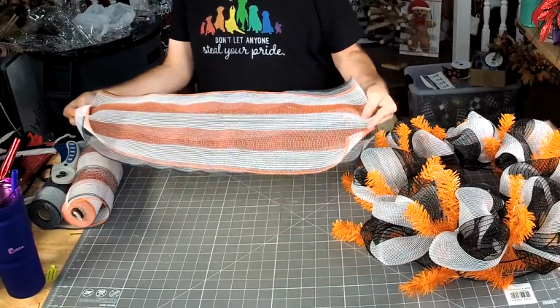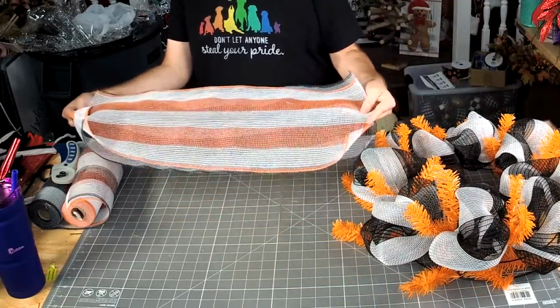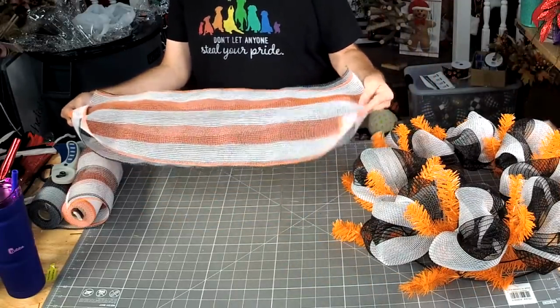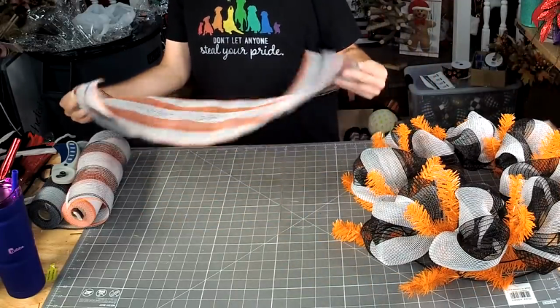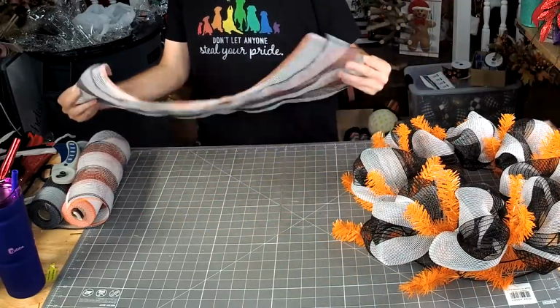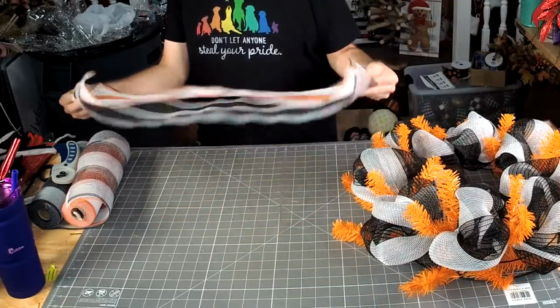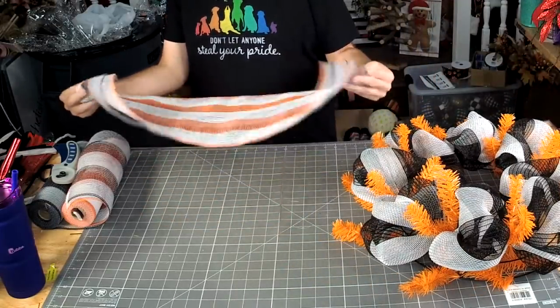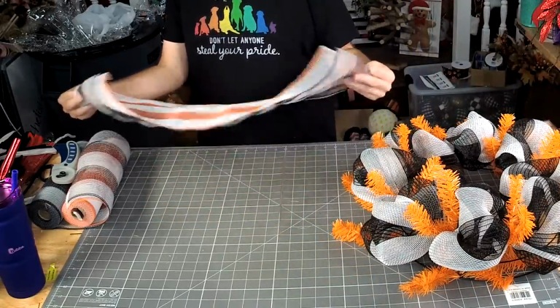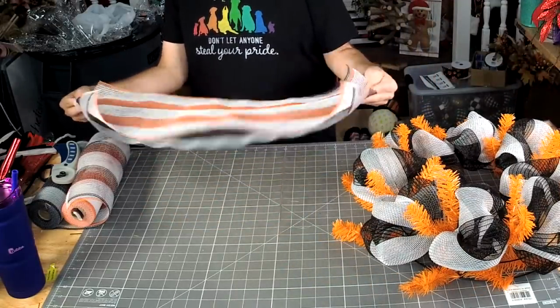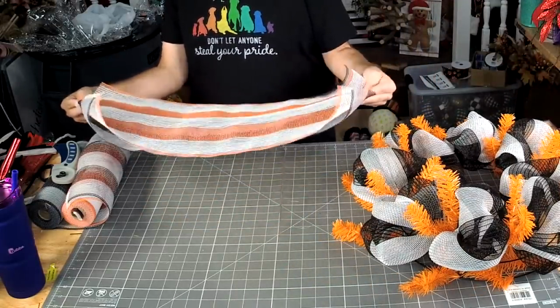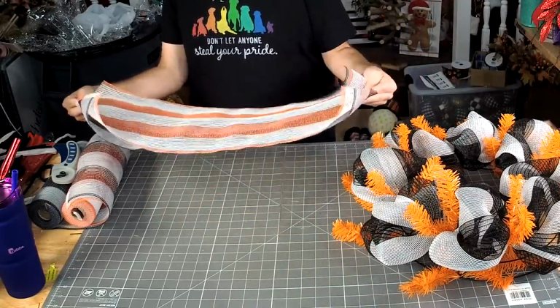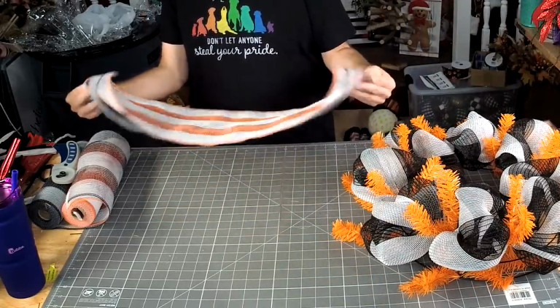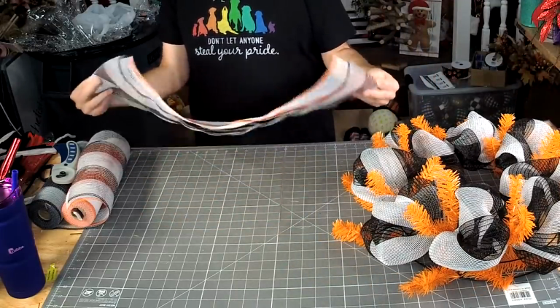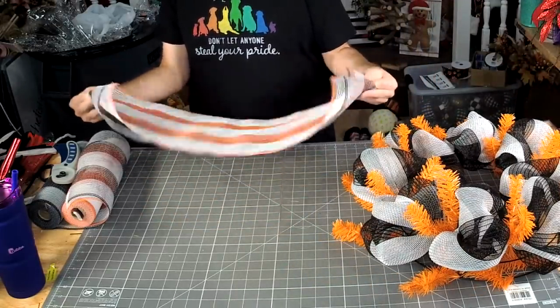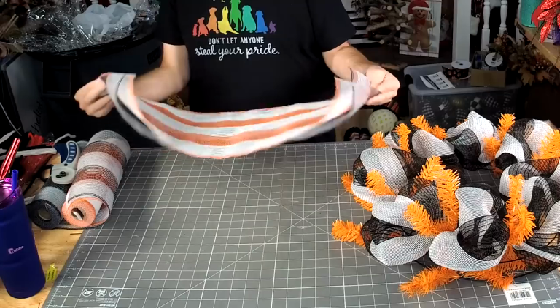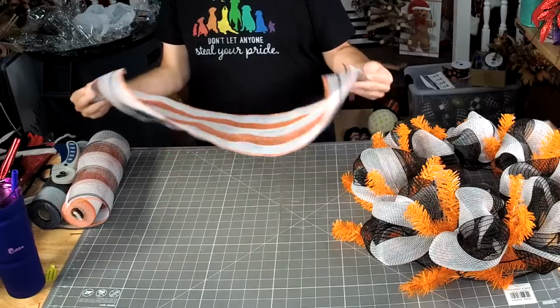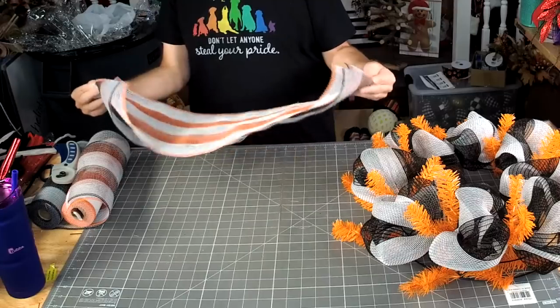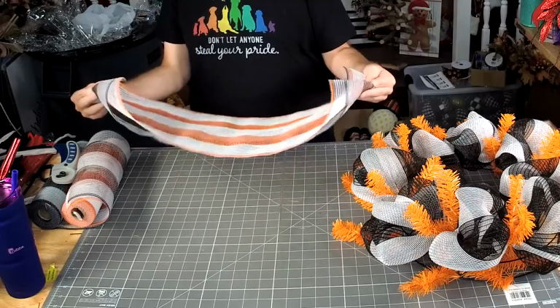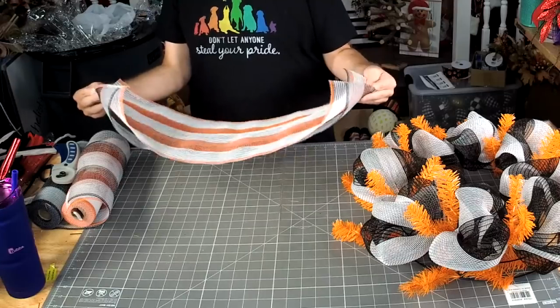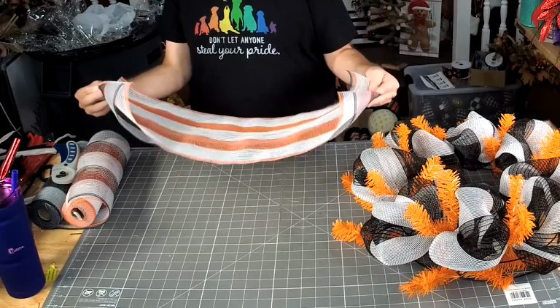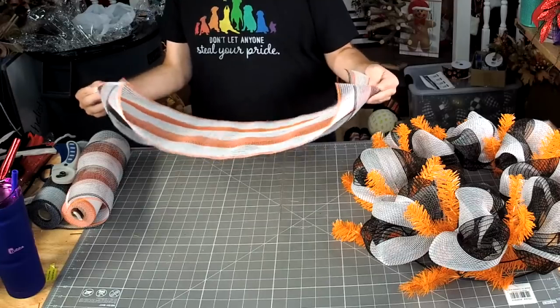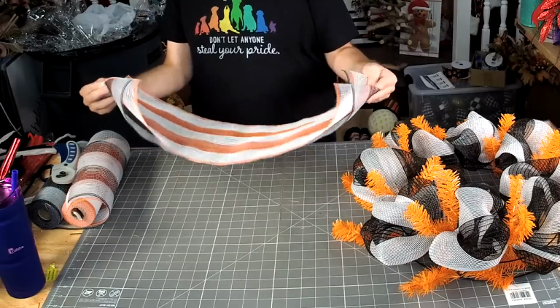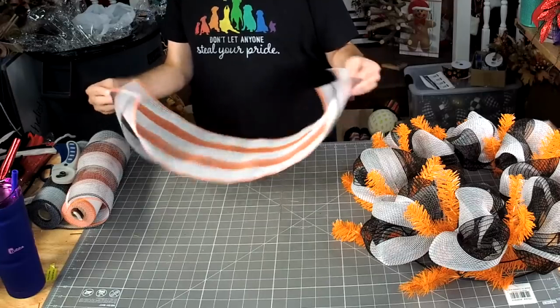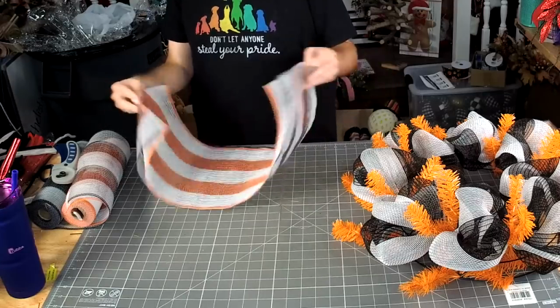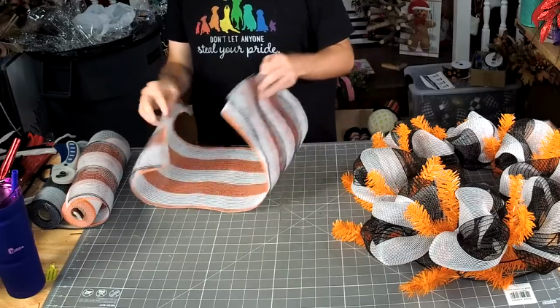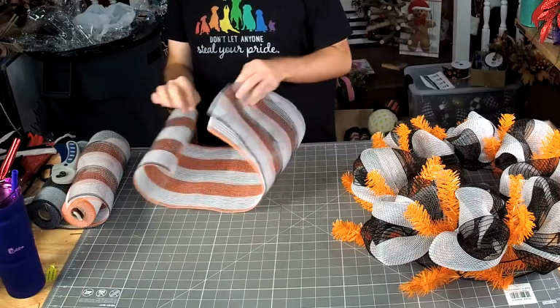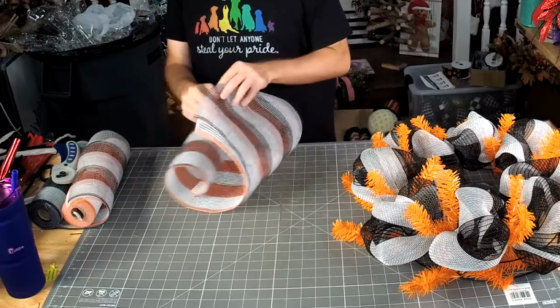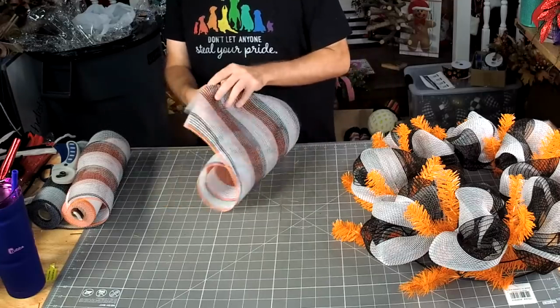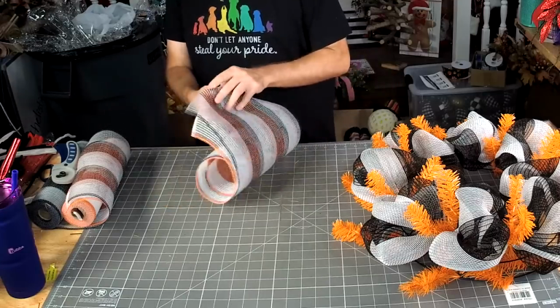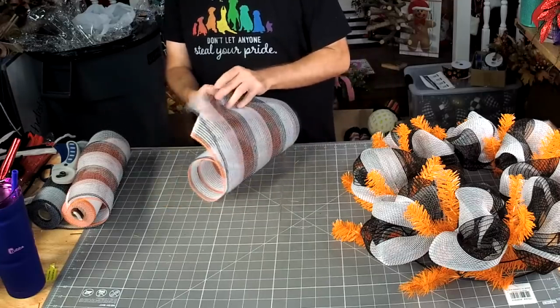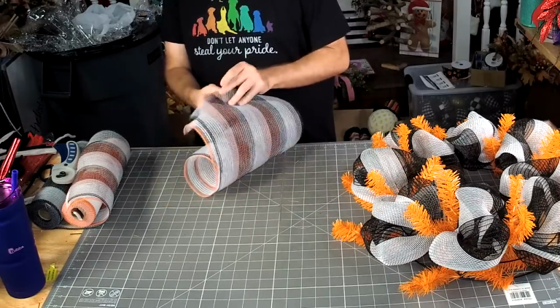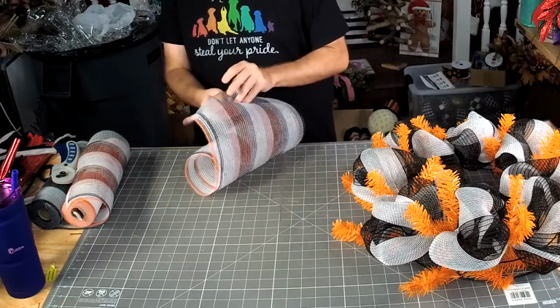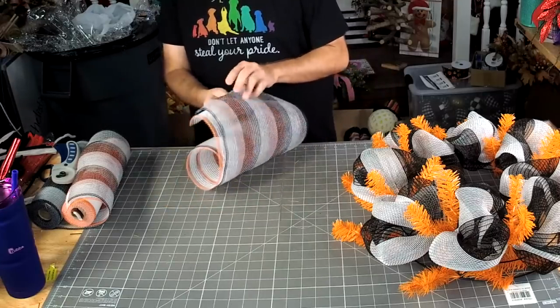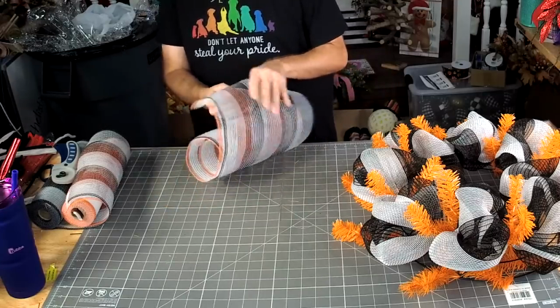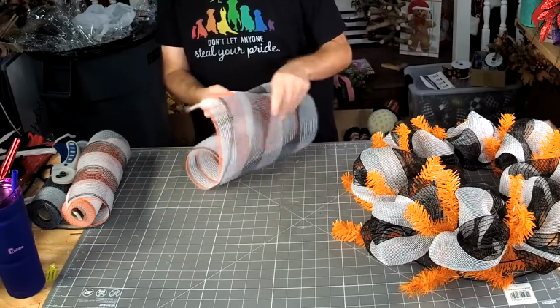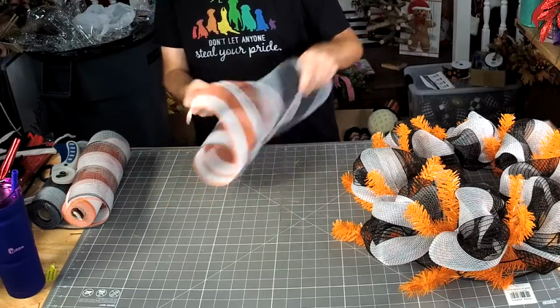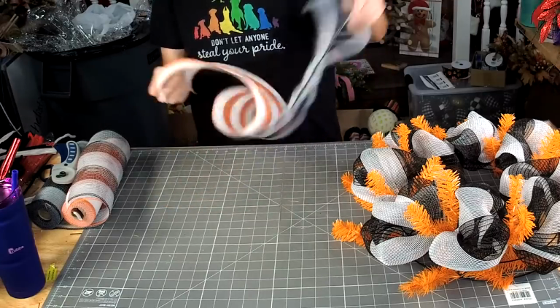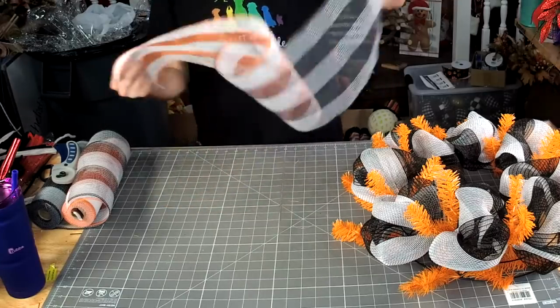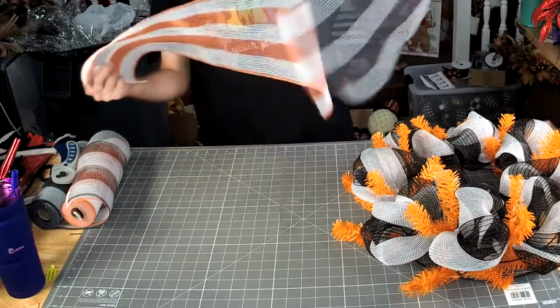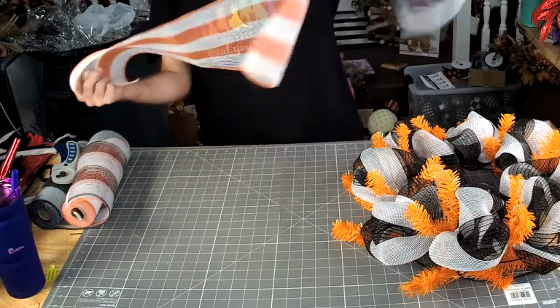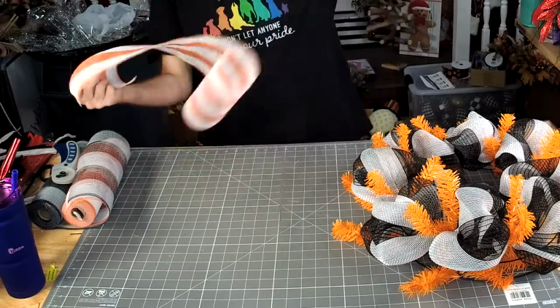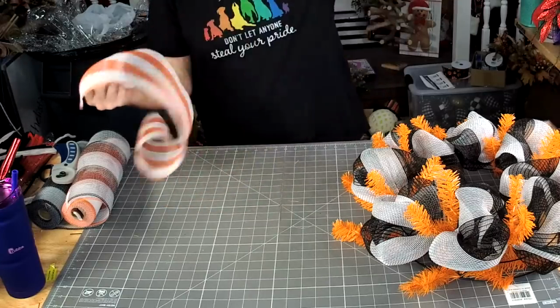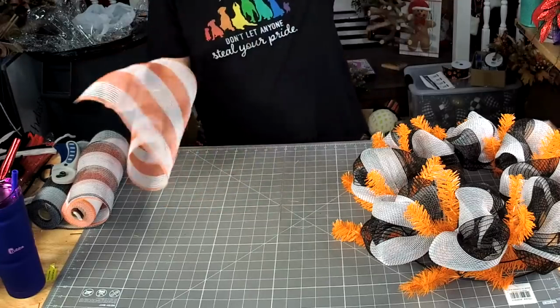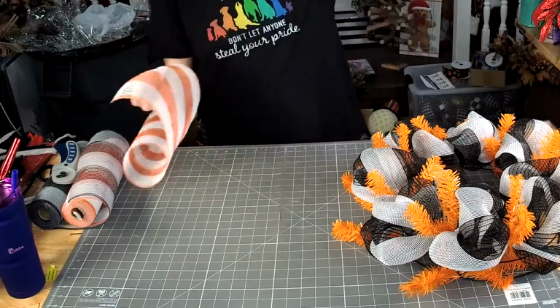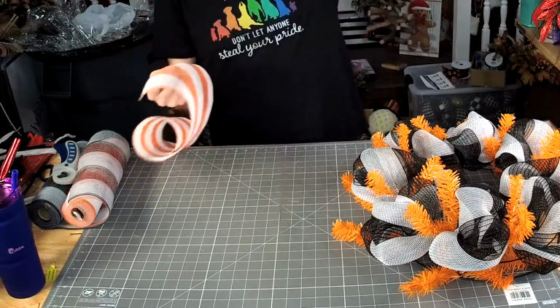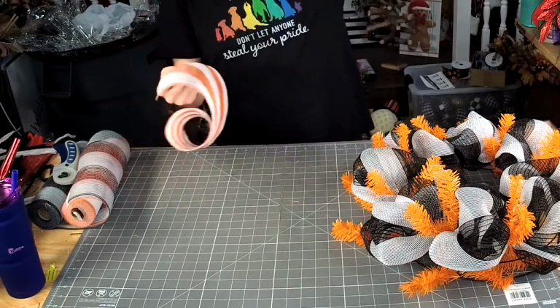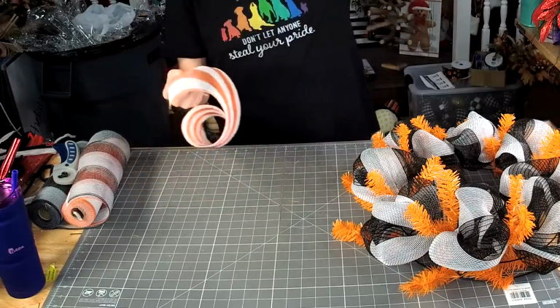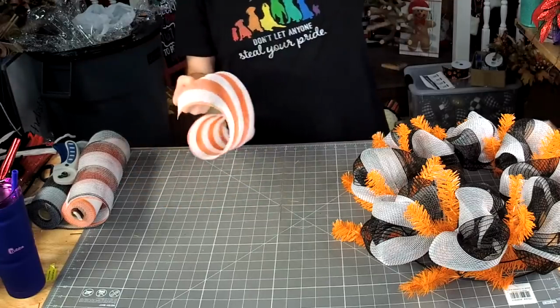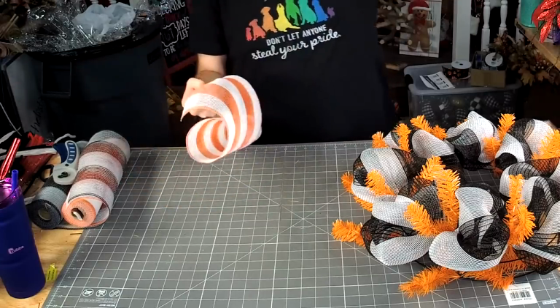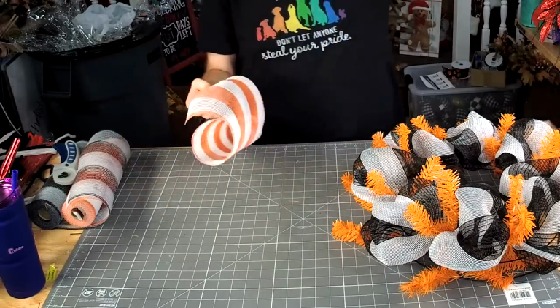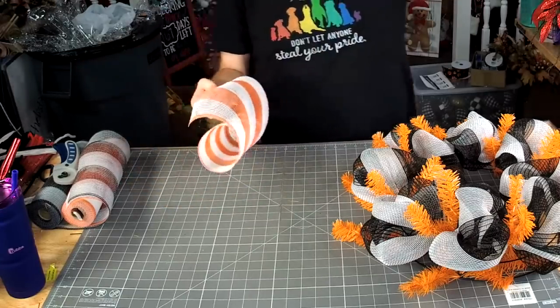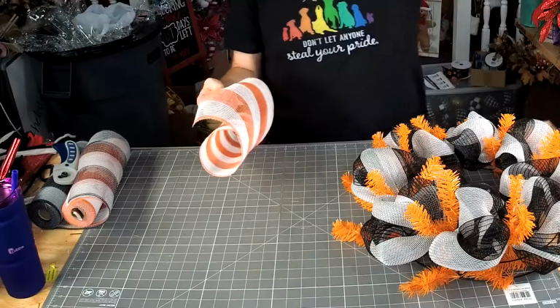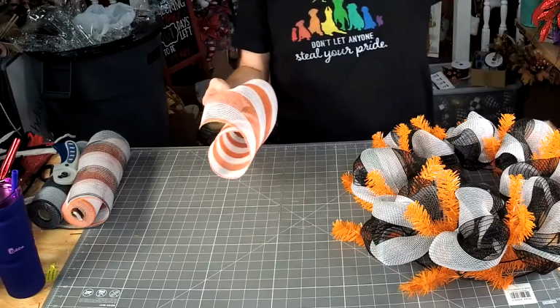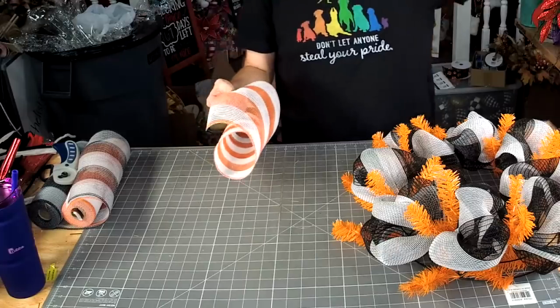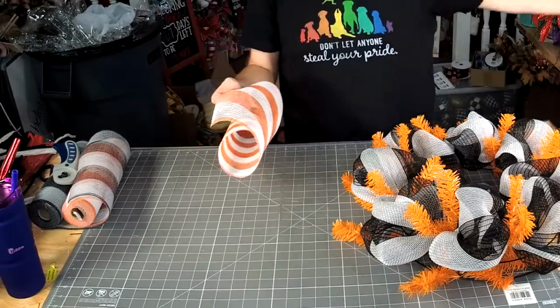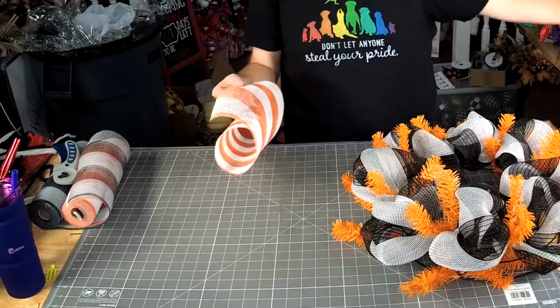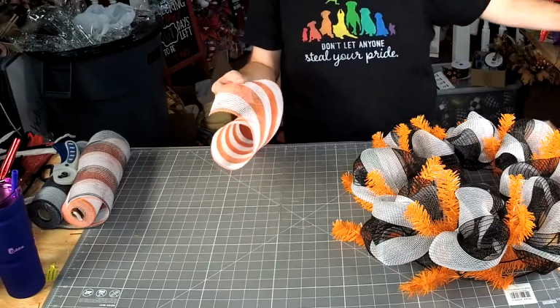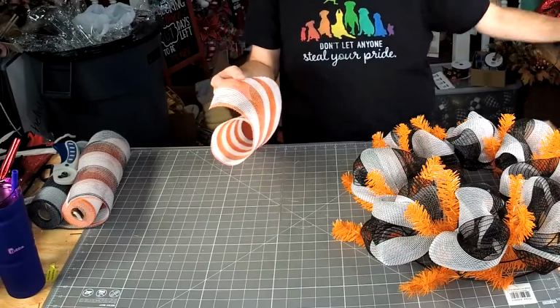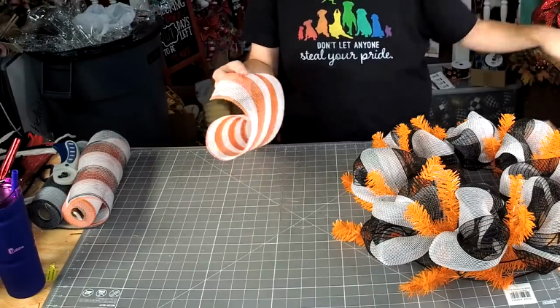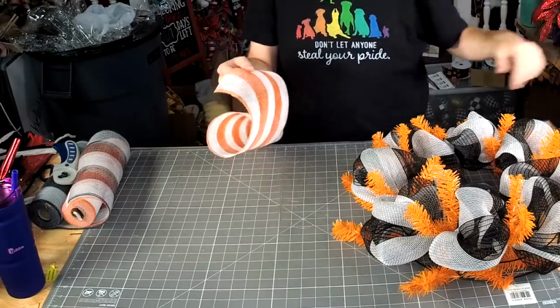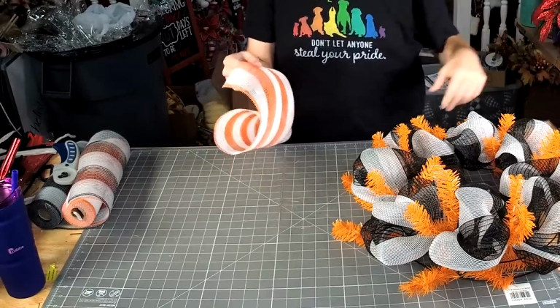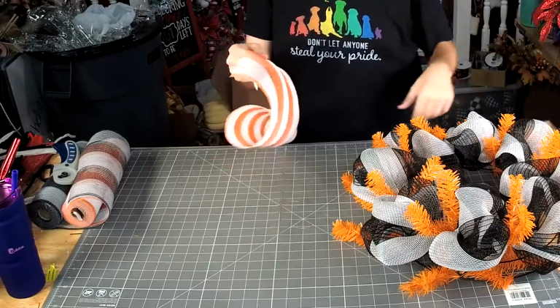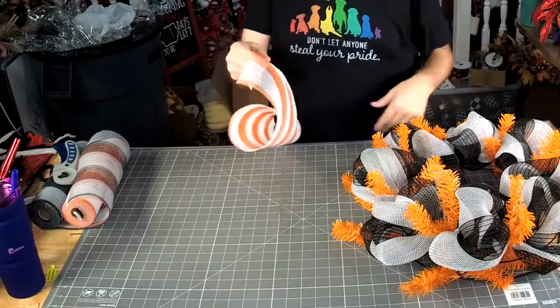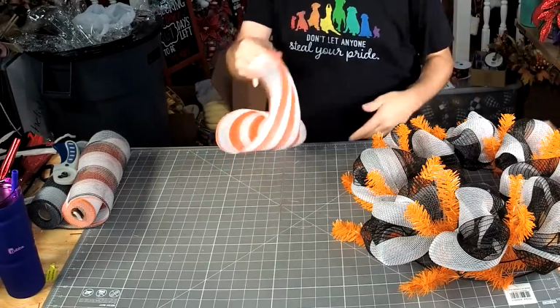We've got our pieces — I think I cut most of these around 27 inches. Melissa, I saw your paintings, they're super cute.